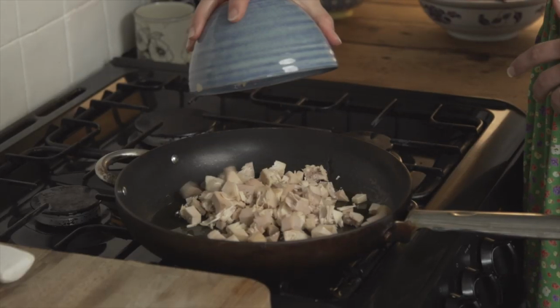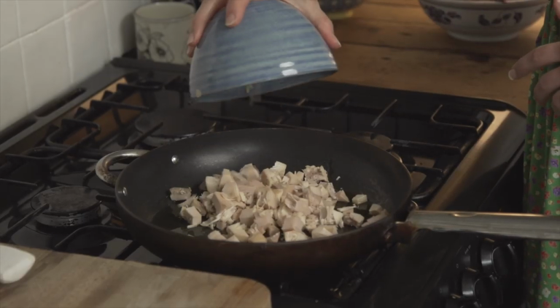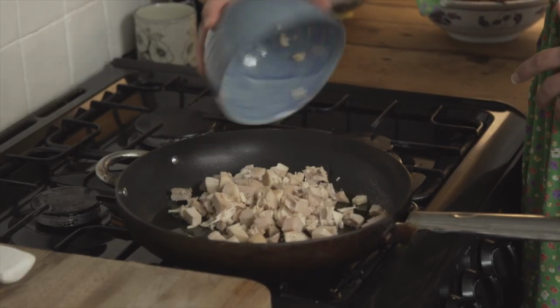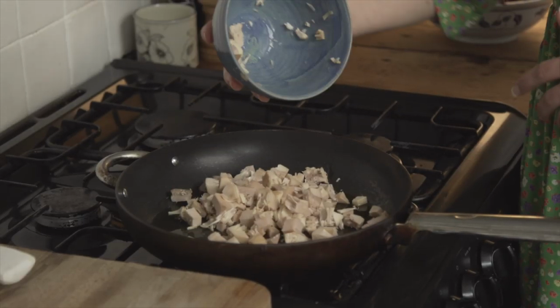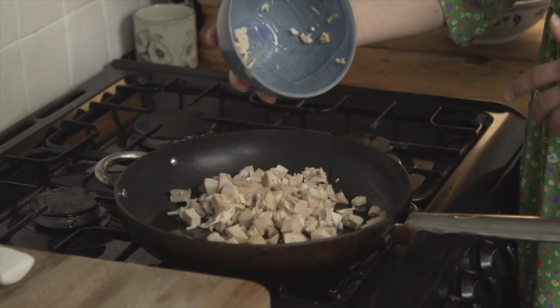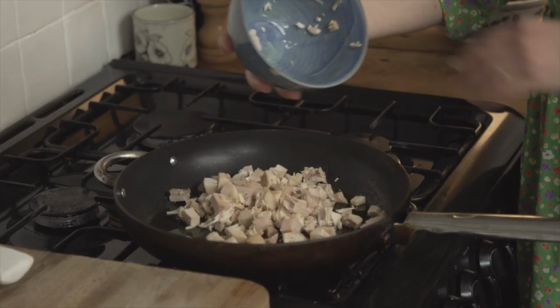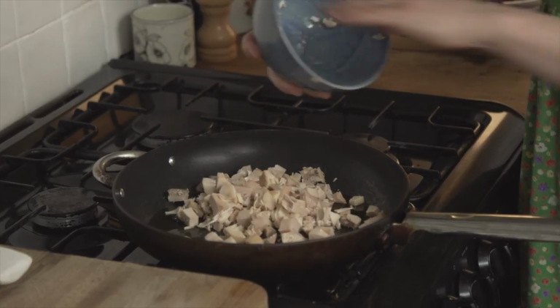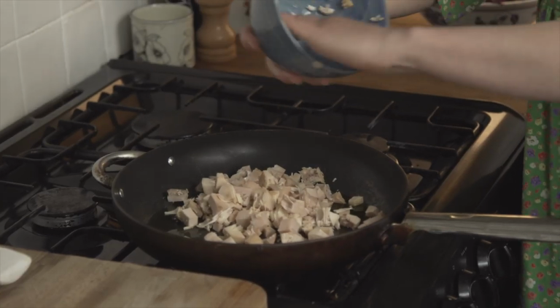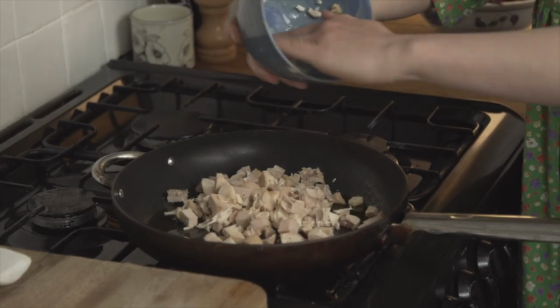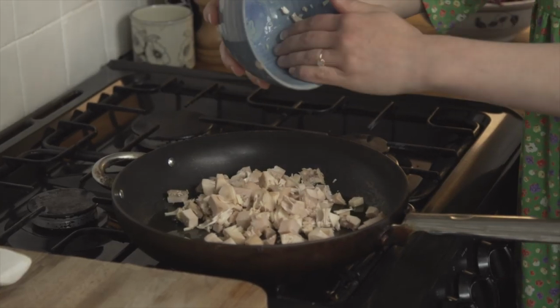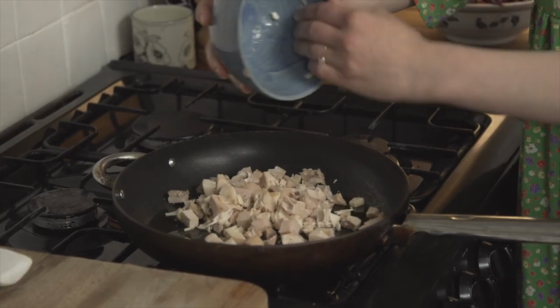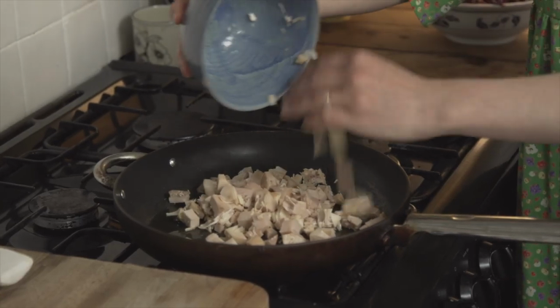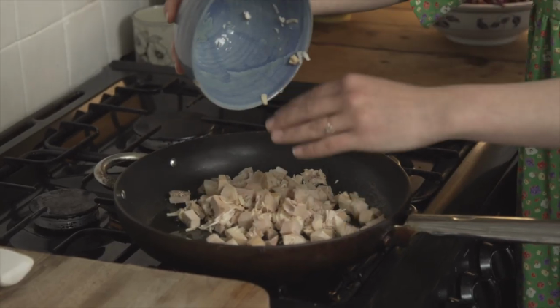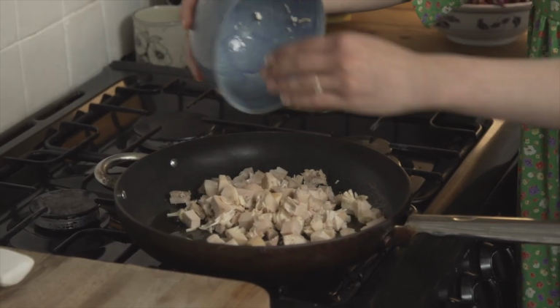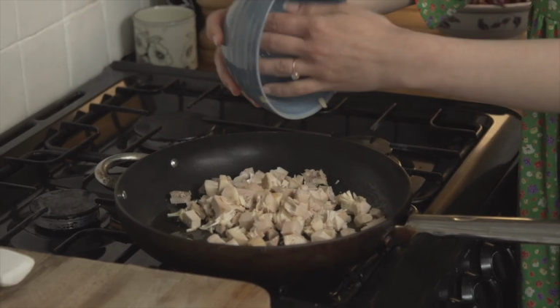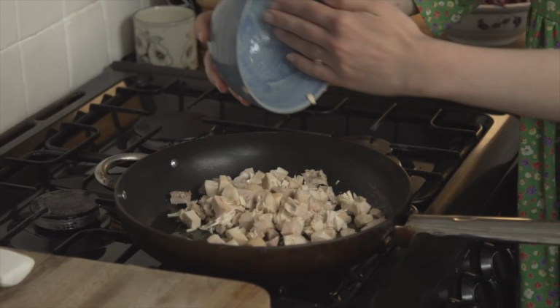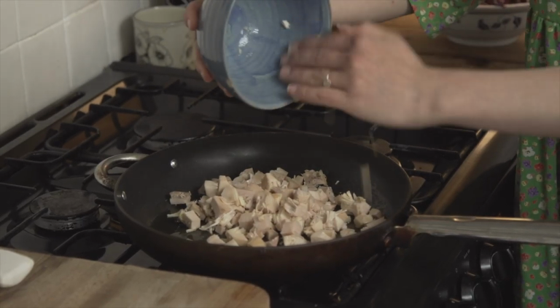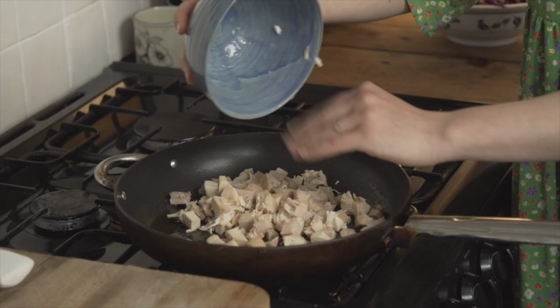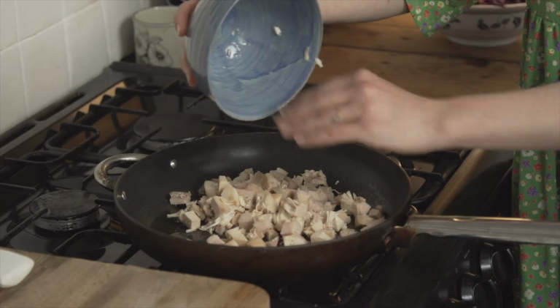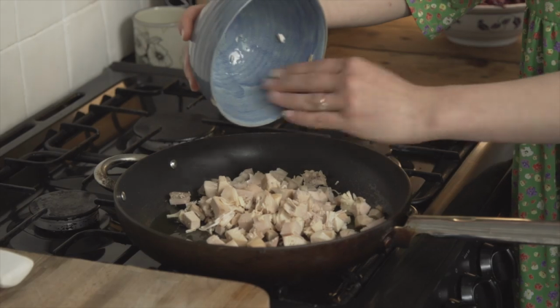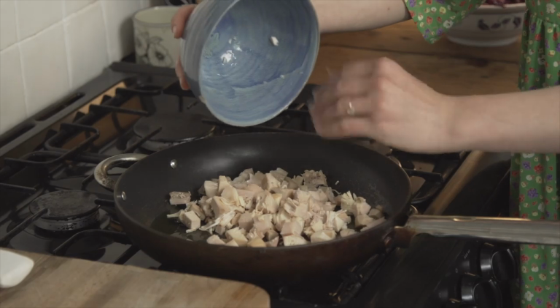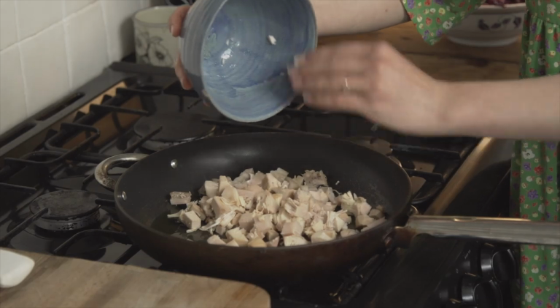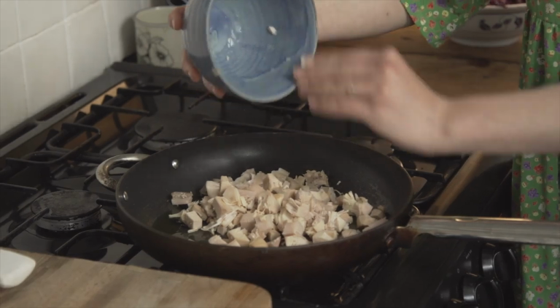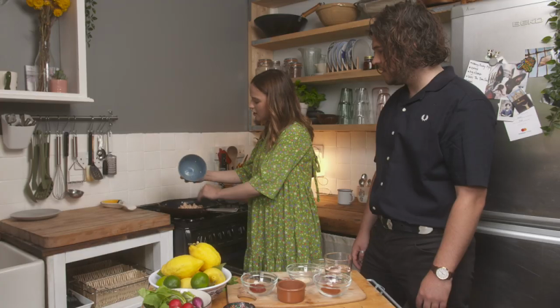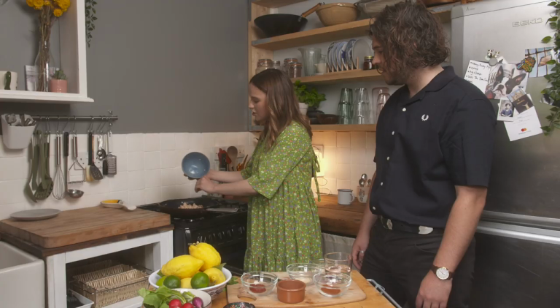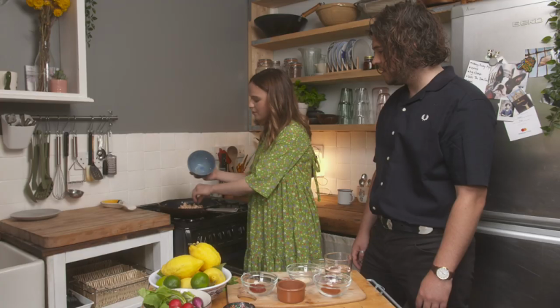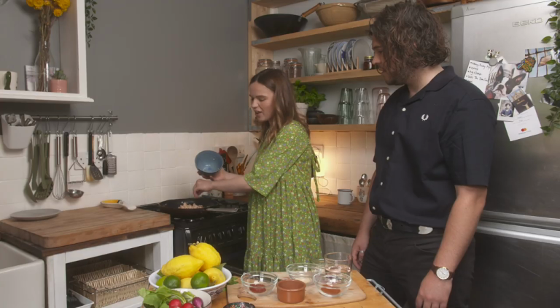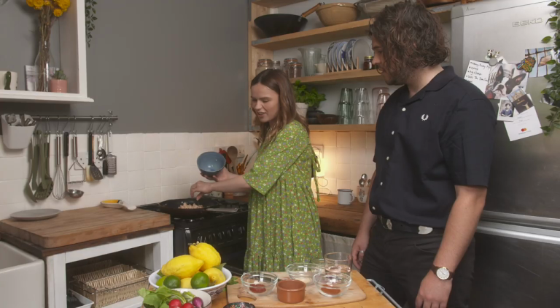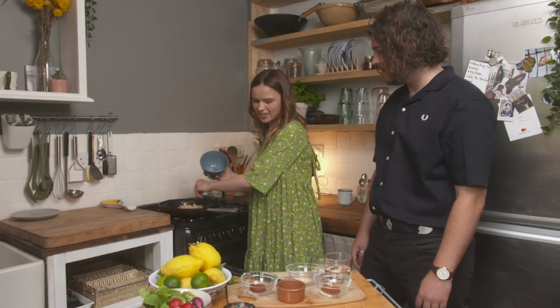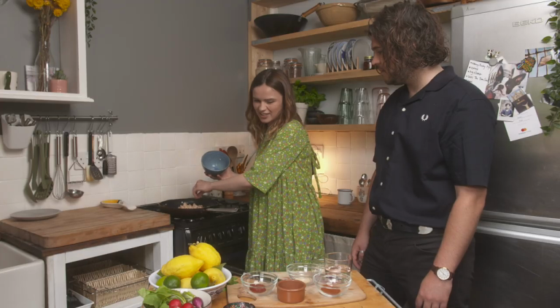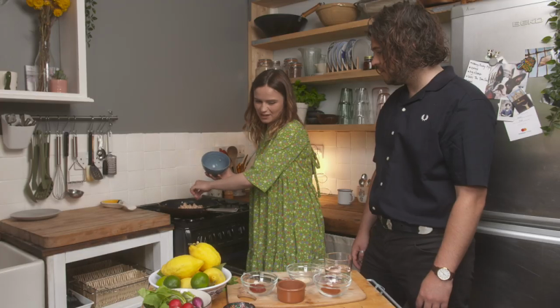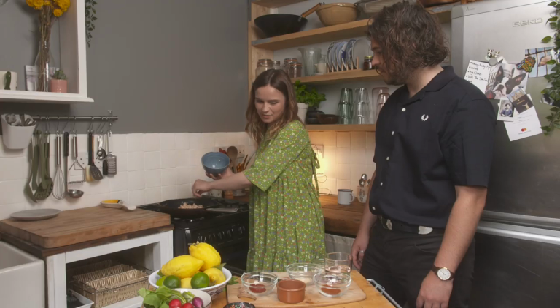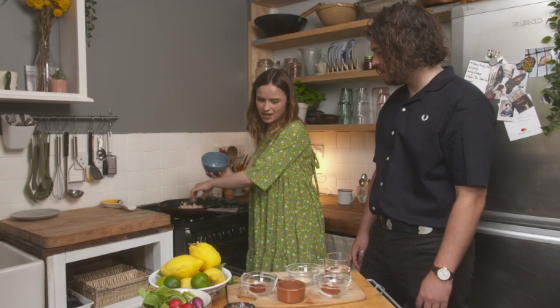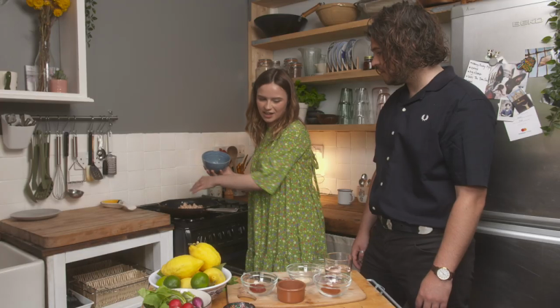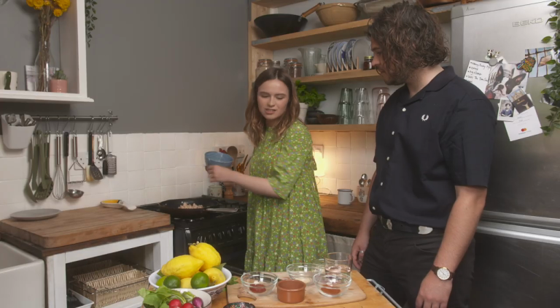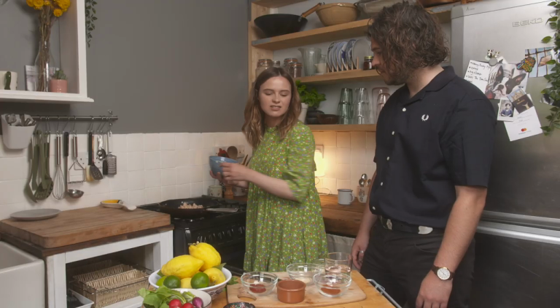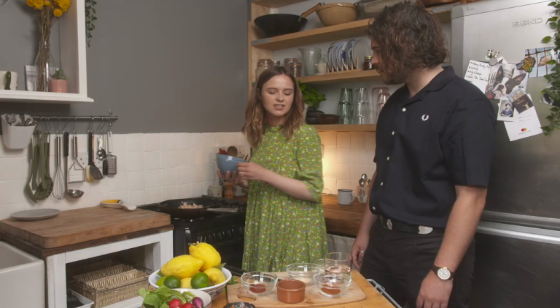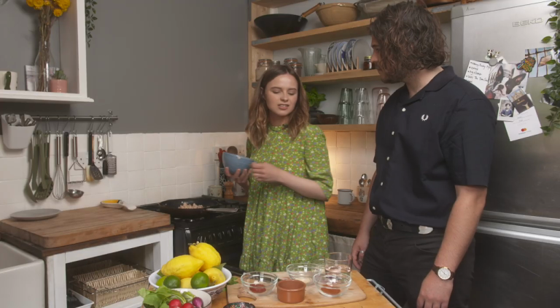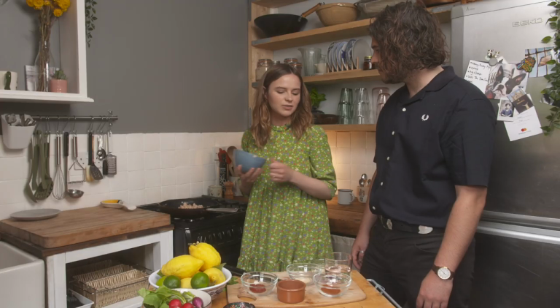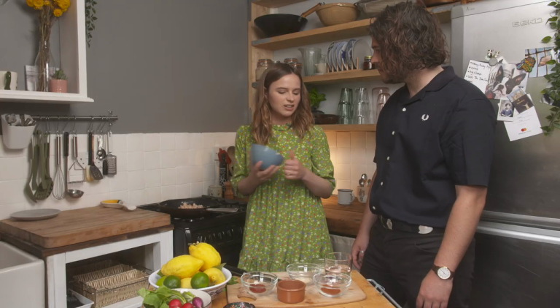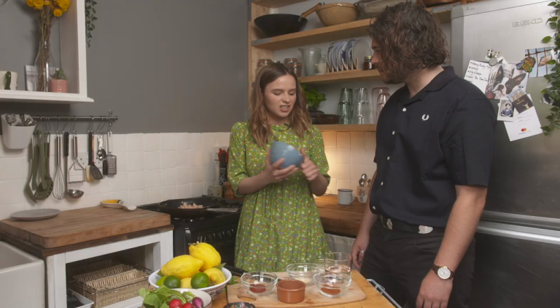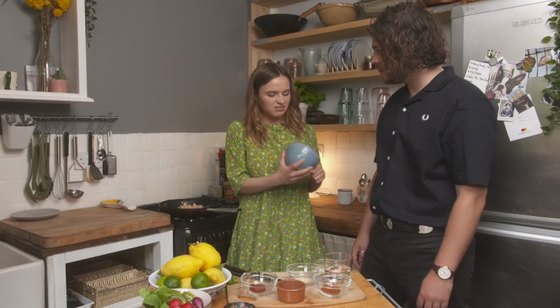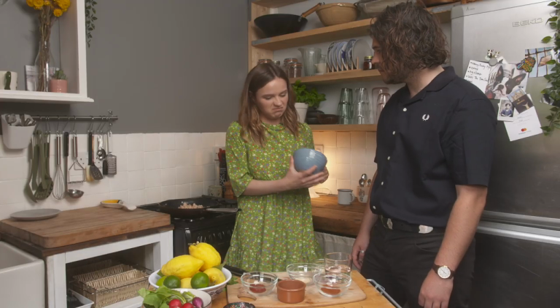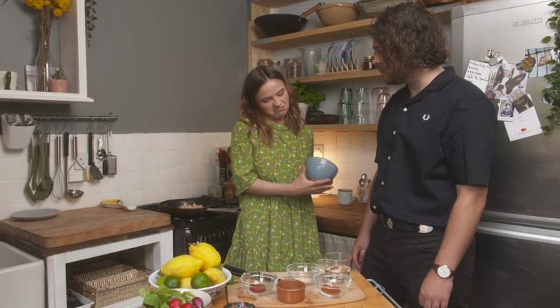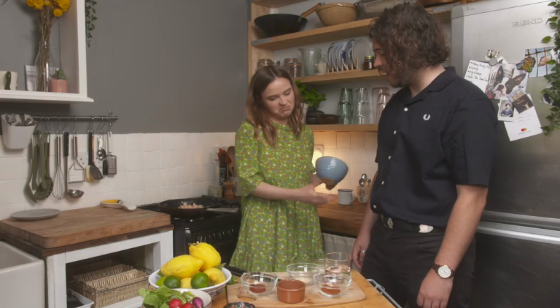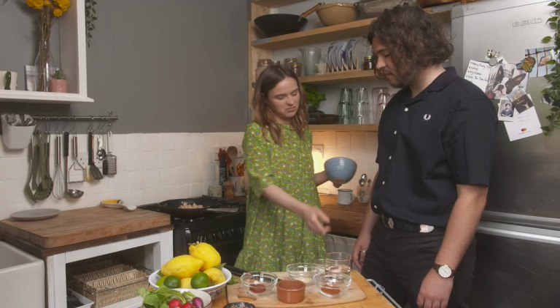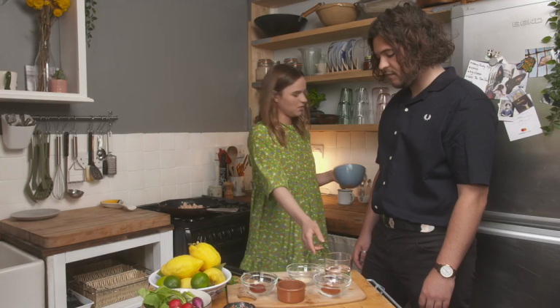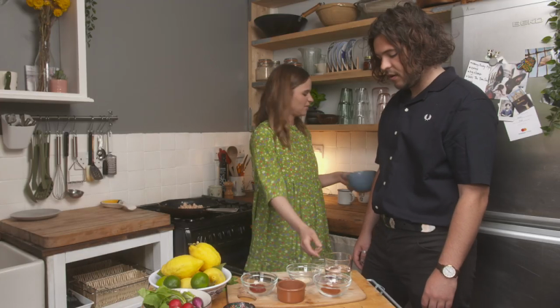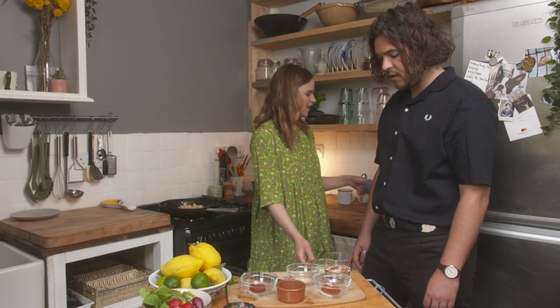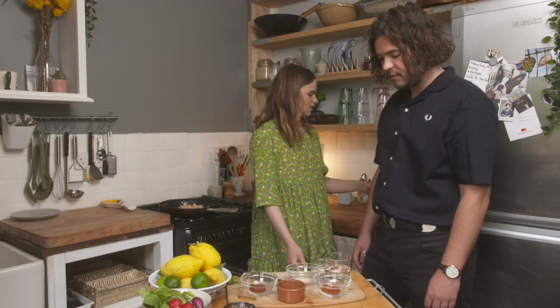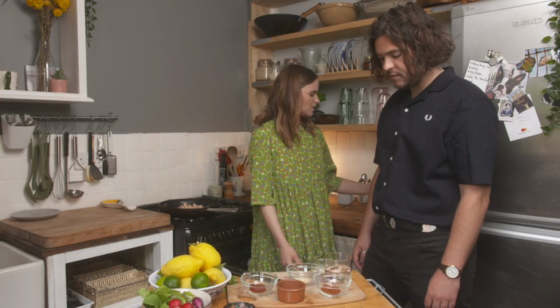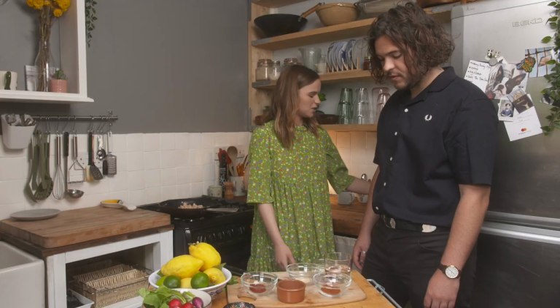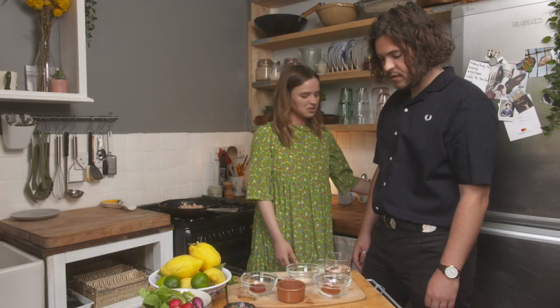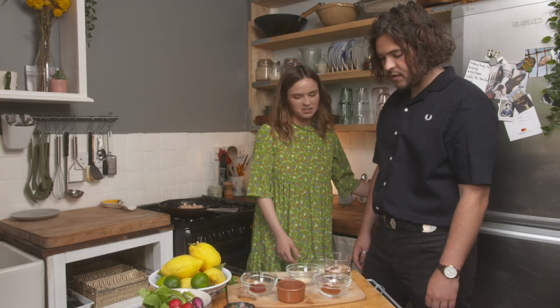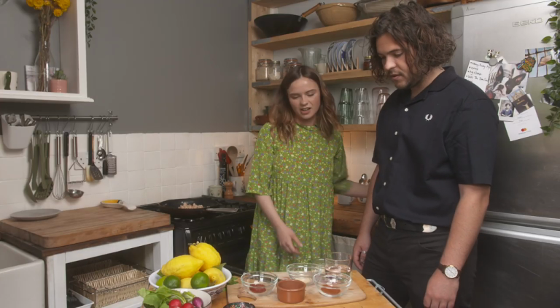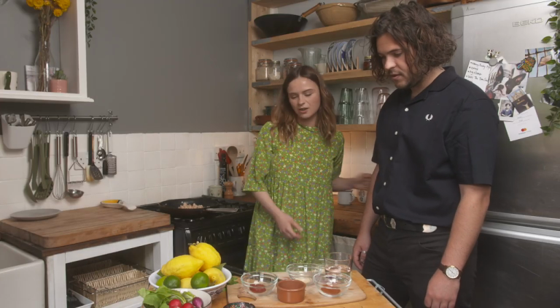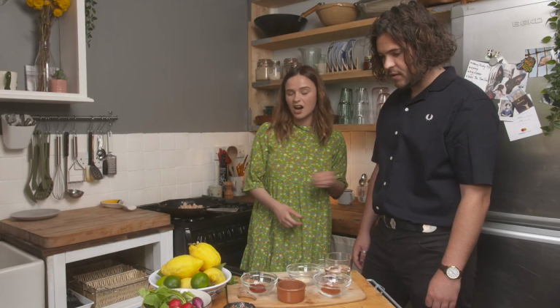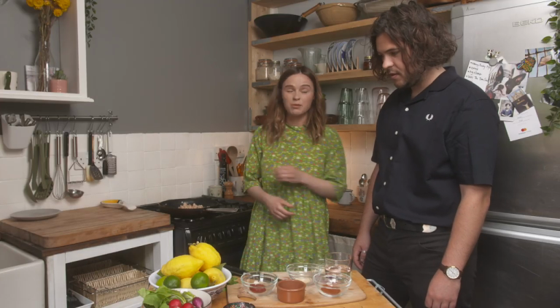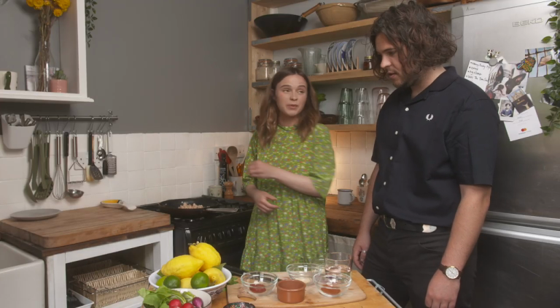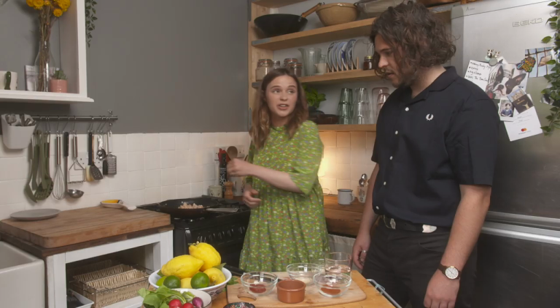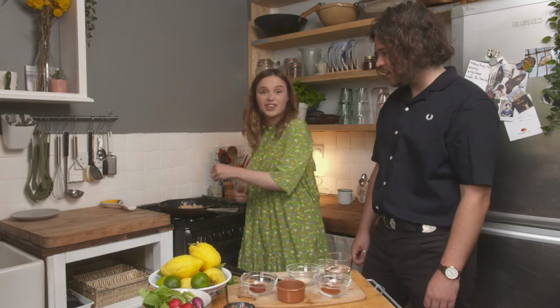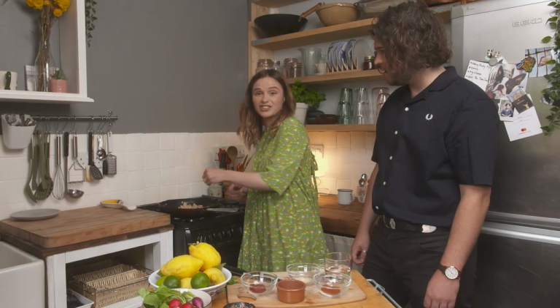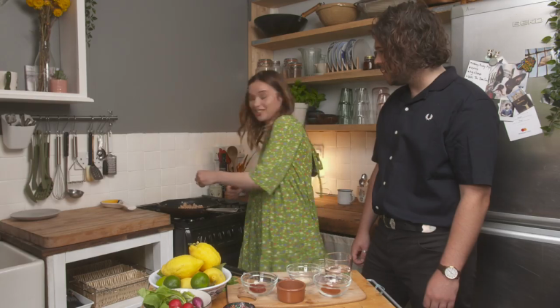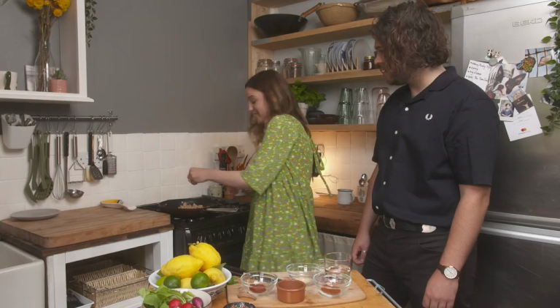Jackfruit goes in first. You can put onion in, but I like to use onion powder because I will burn the onions.